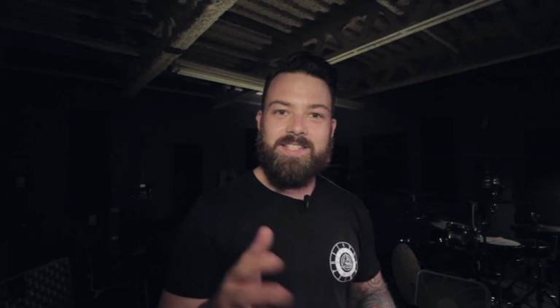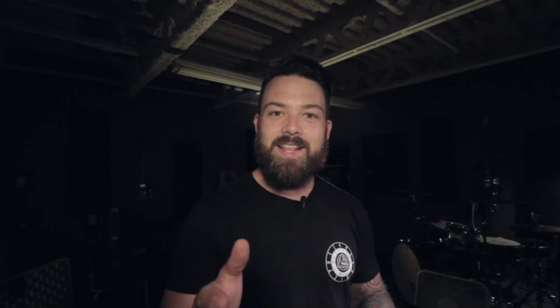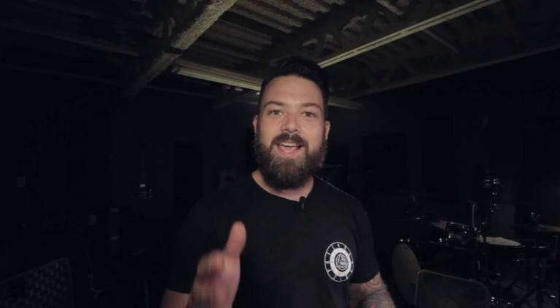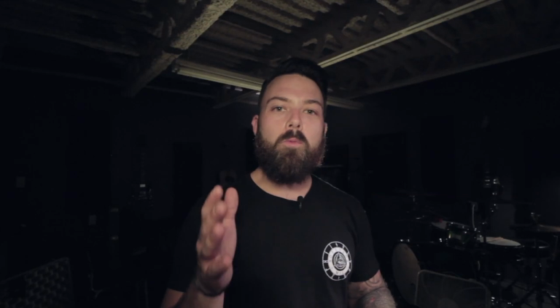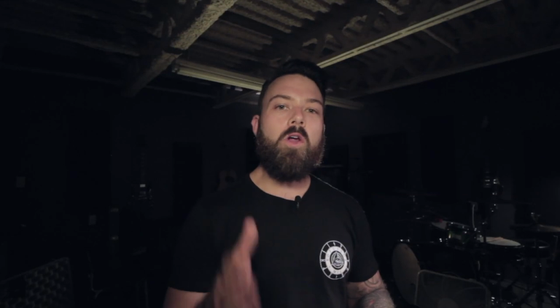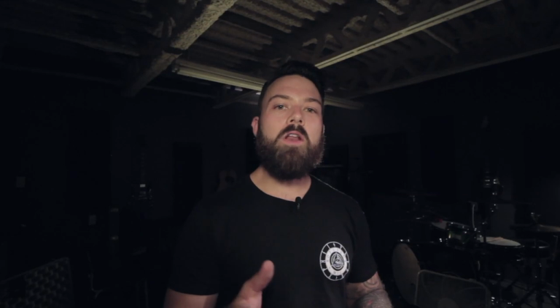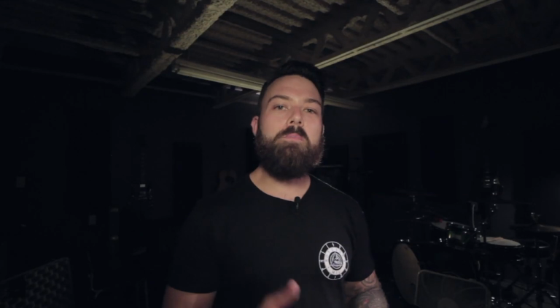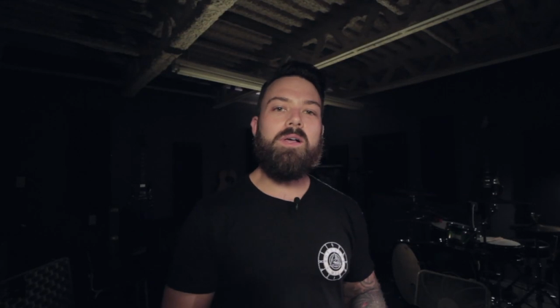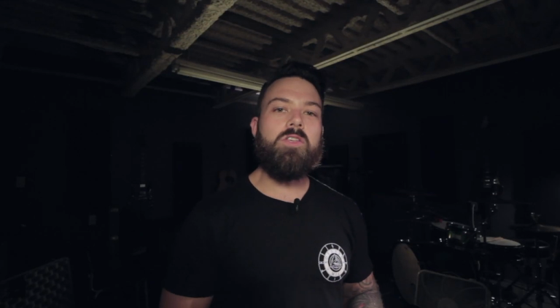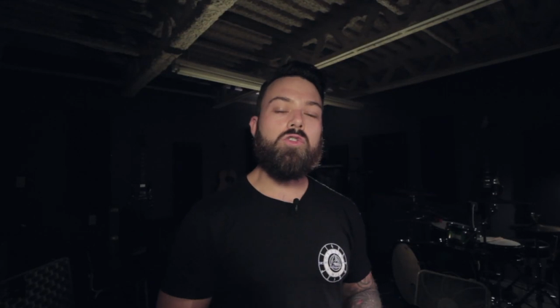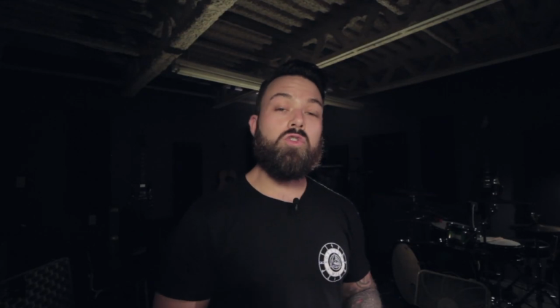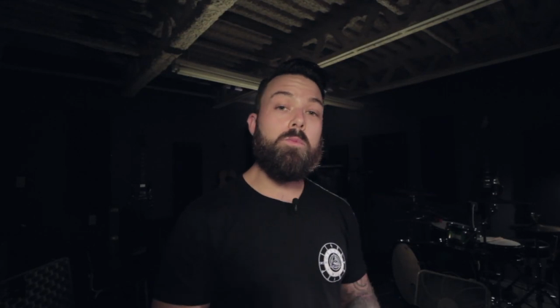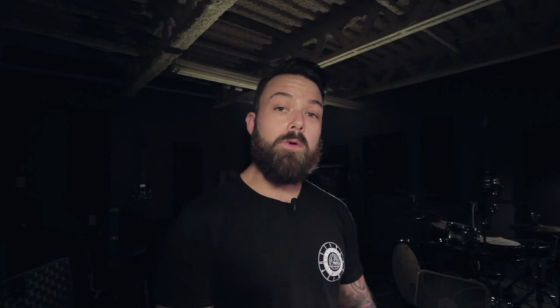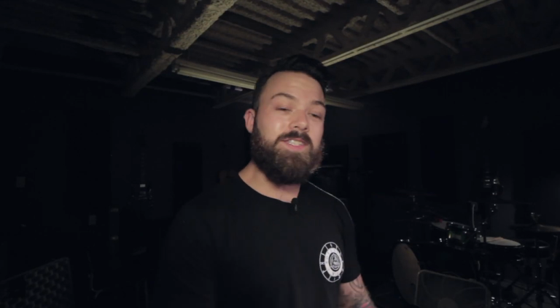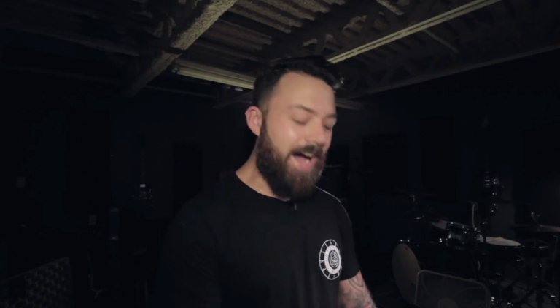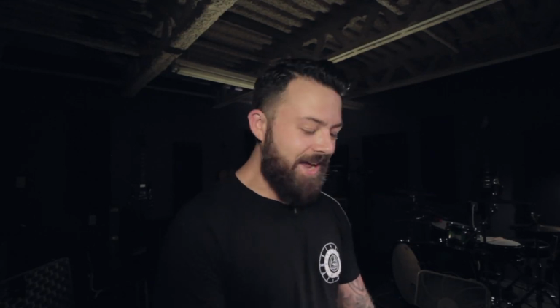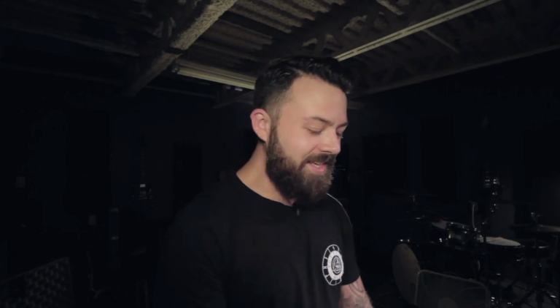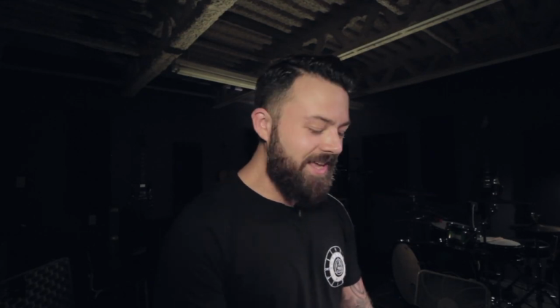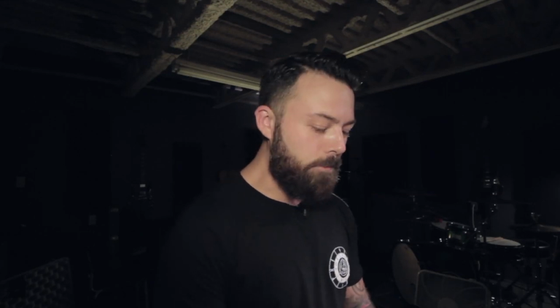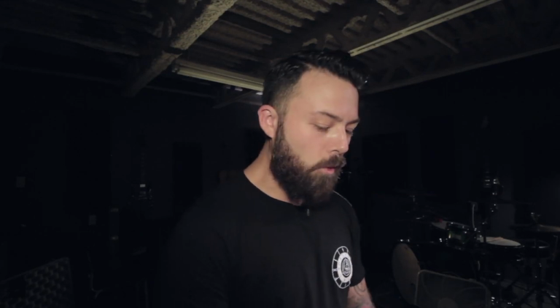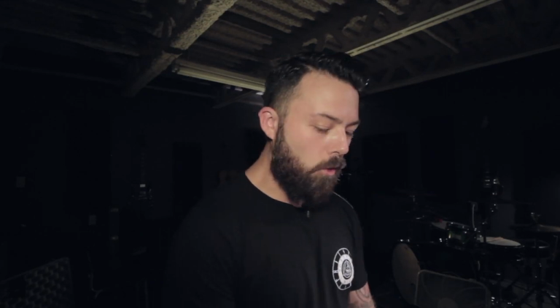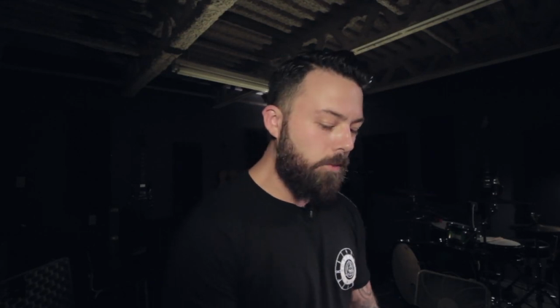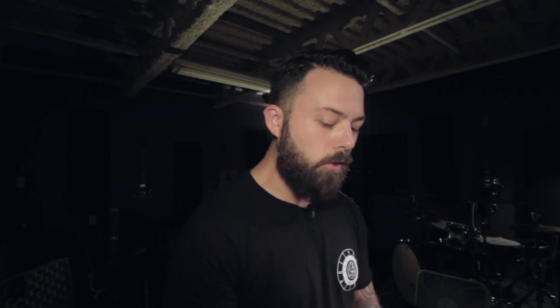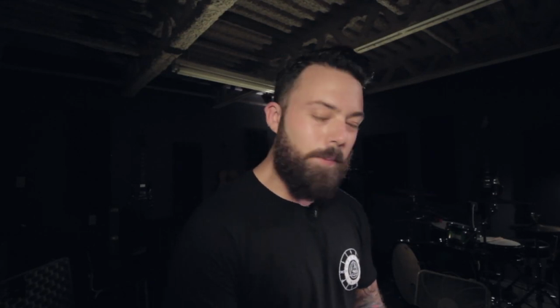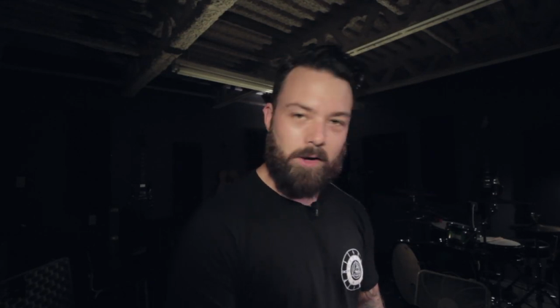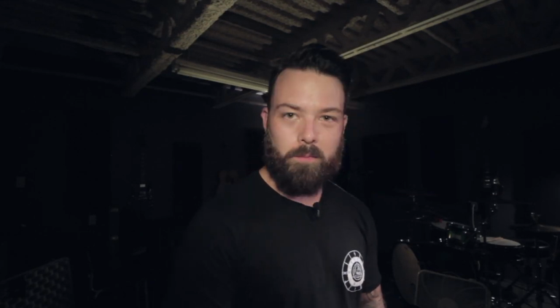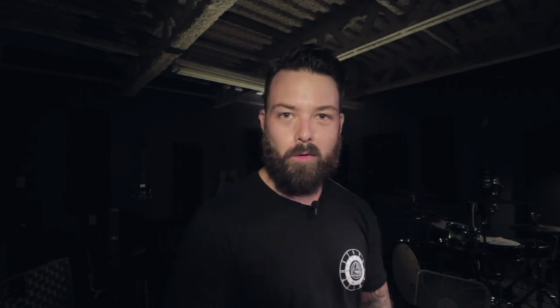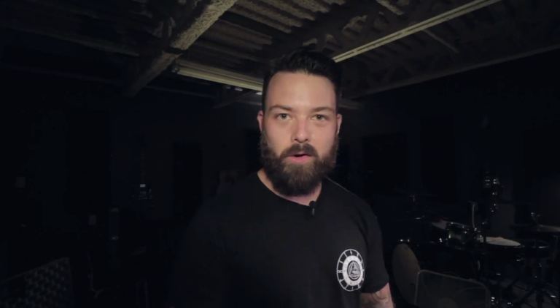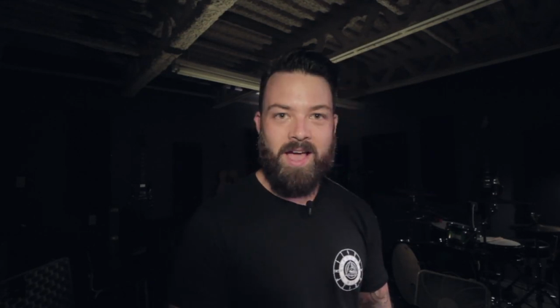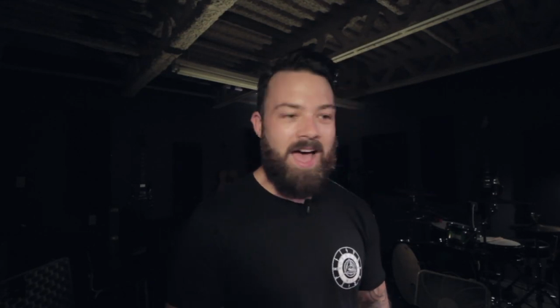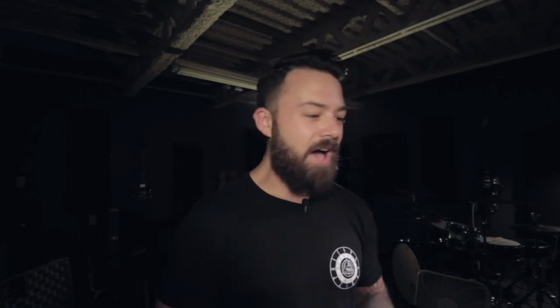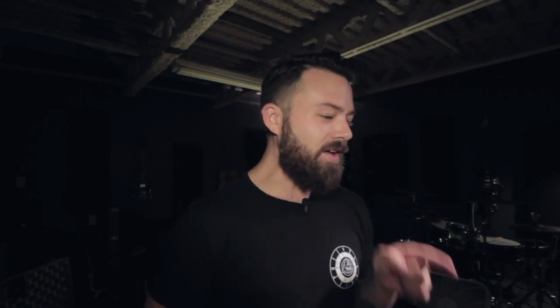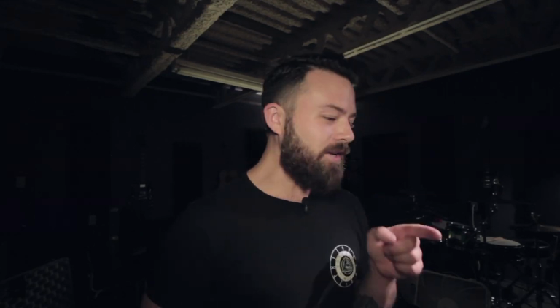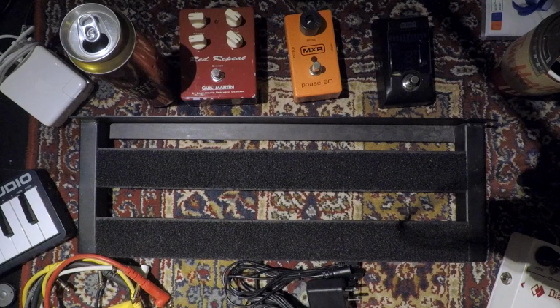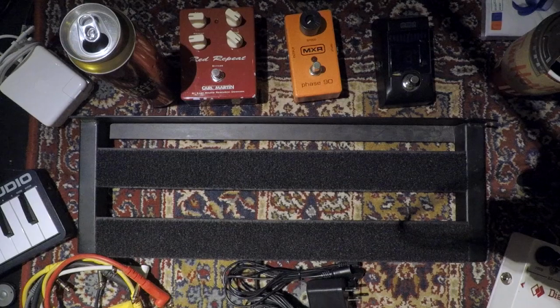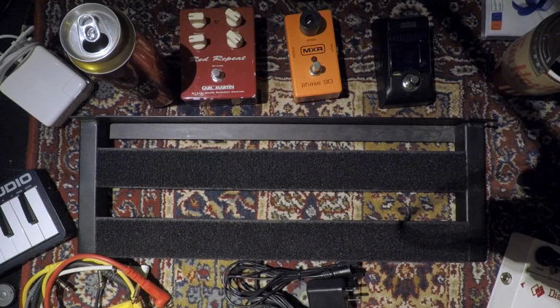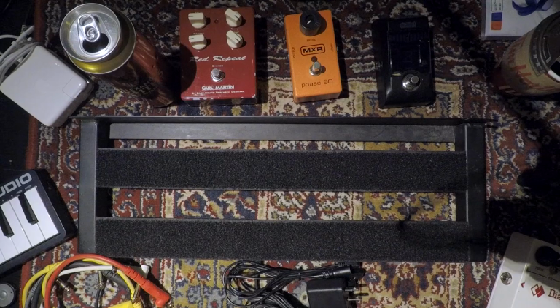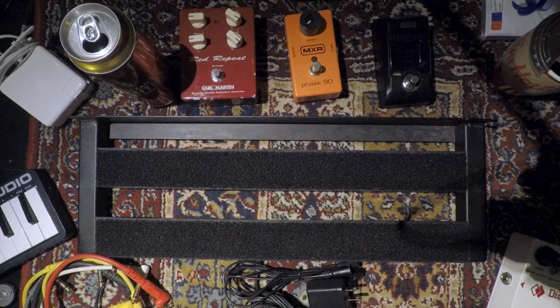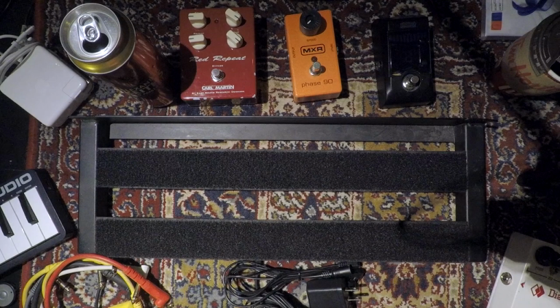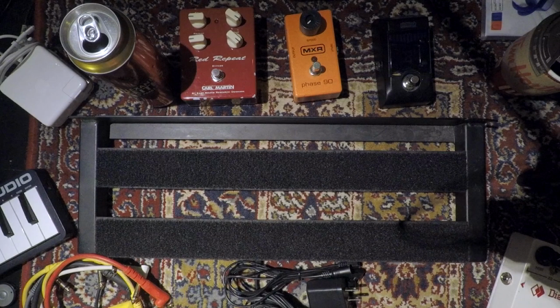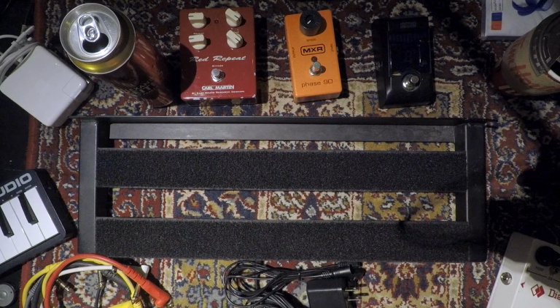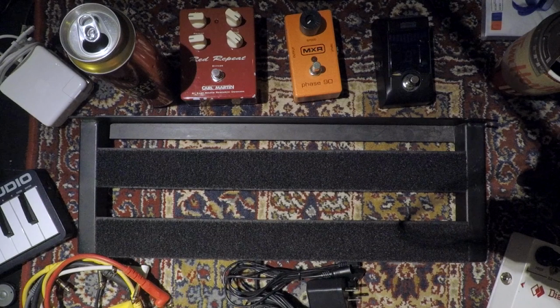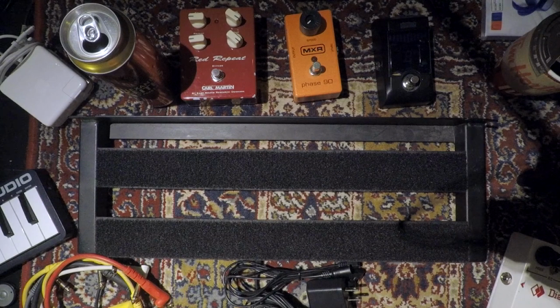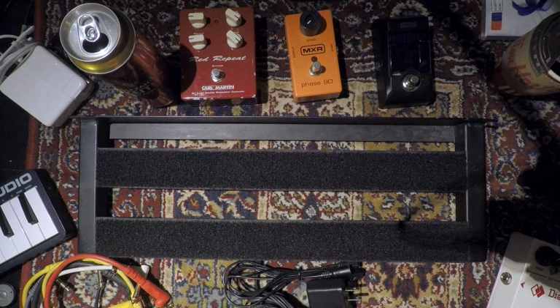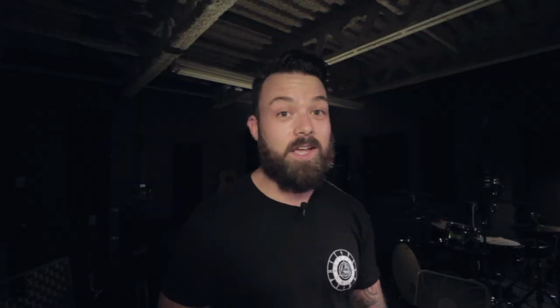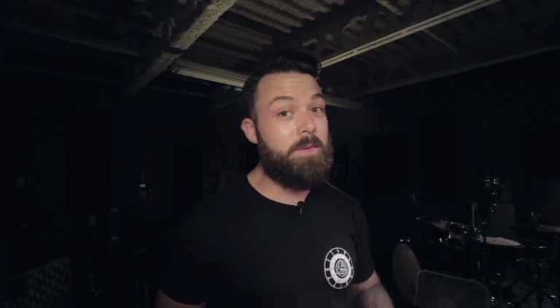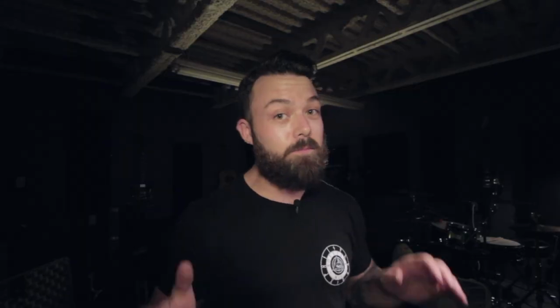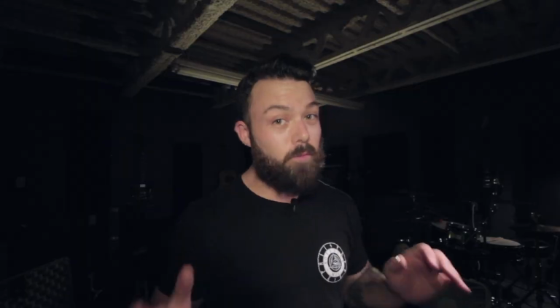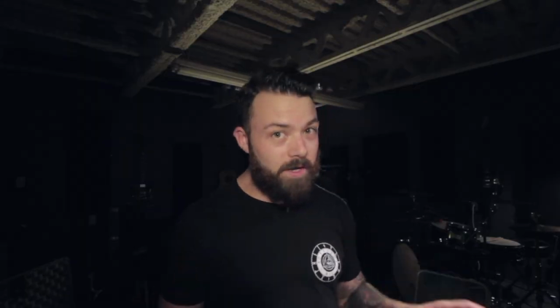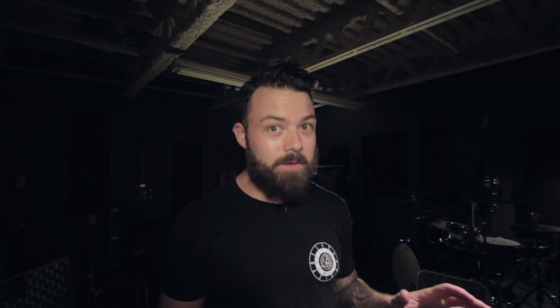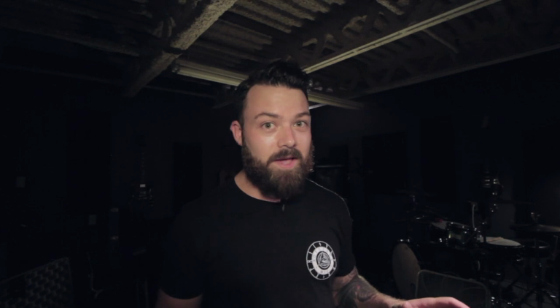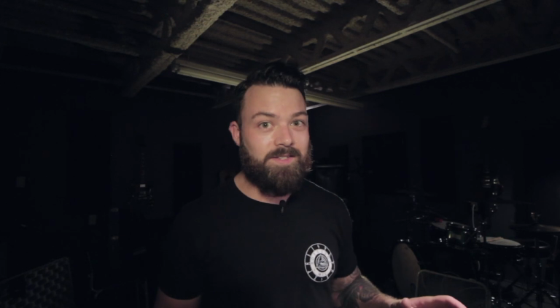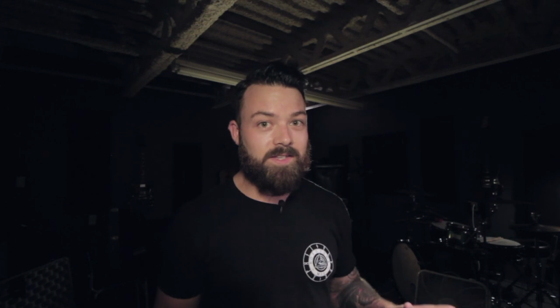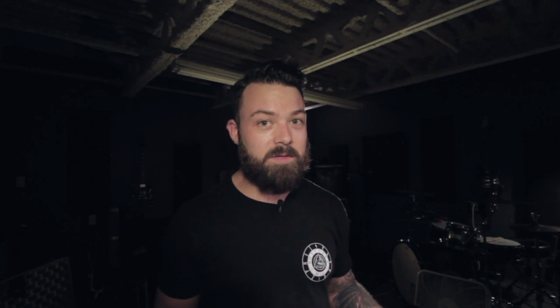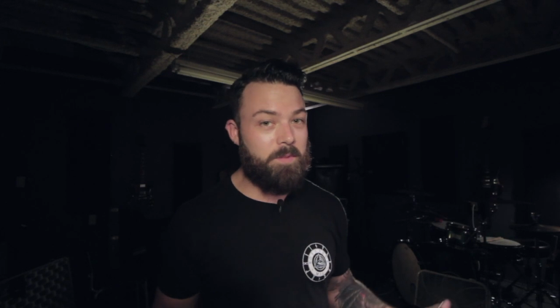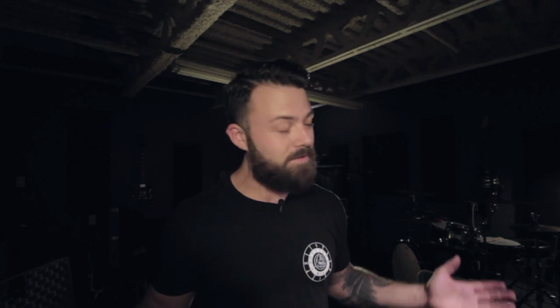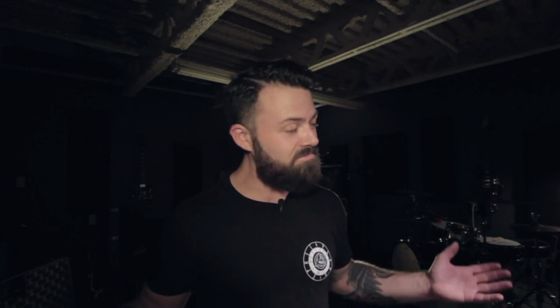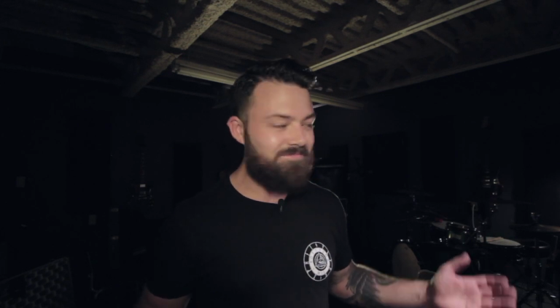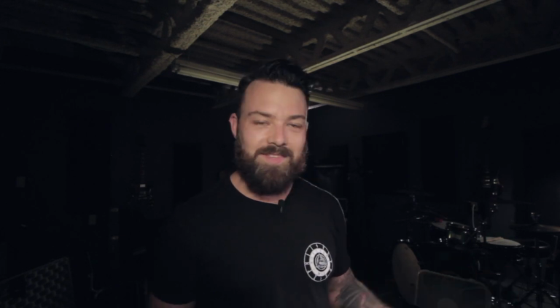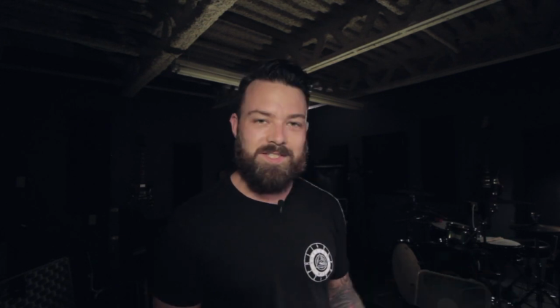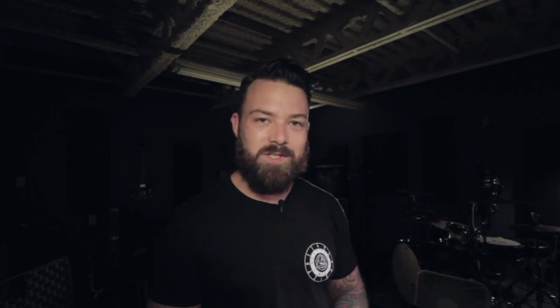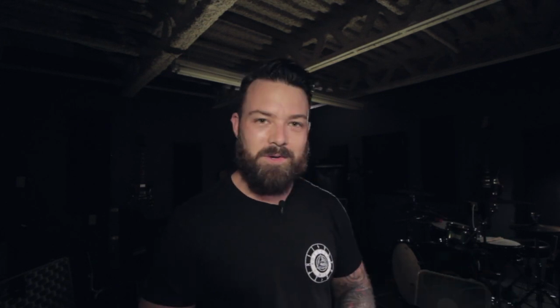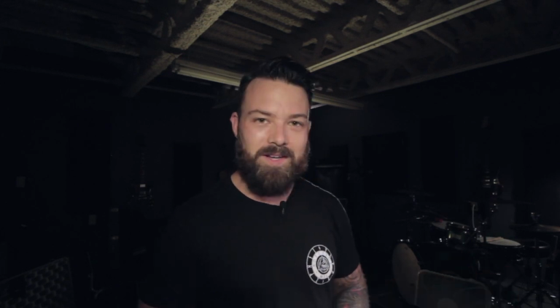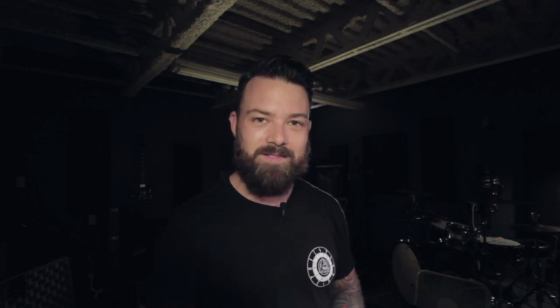Today we're gonna build a super tiny and portable pedal board. I've got GoPro vision right here. It's gonna be pretty basic, but let's do it.